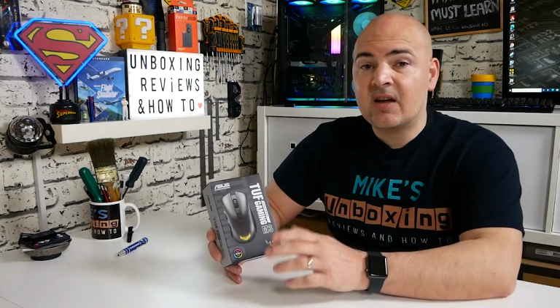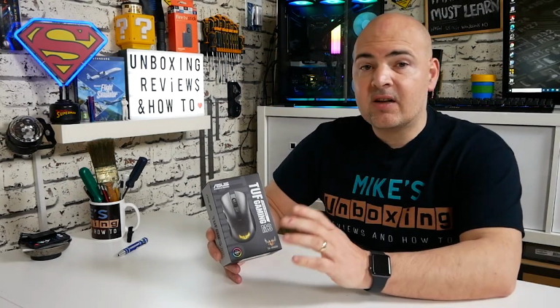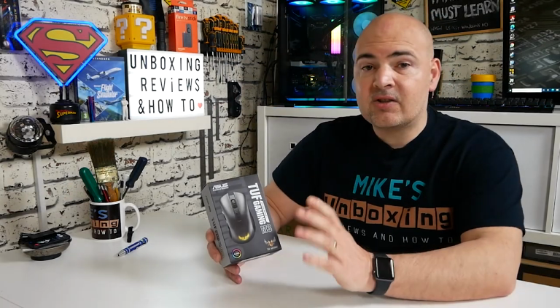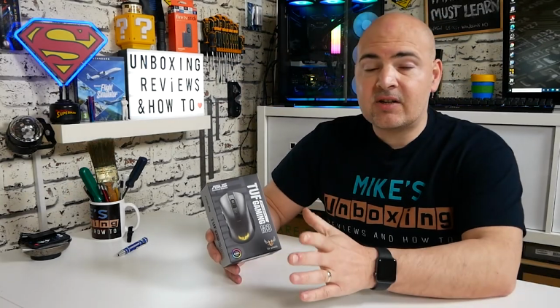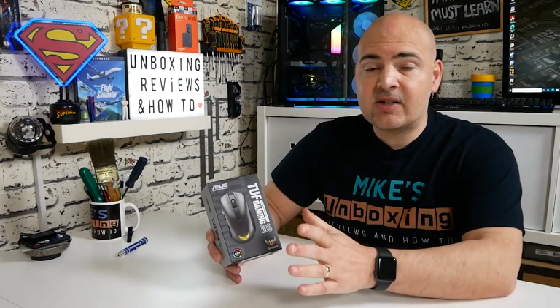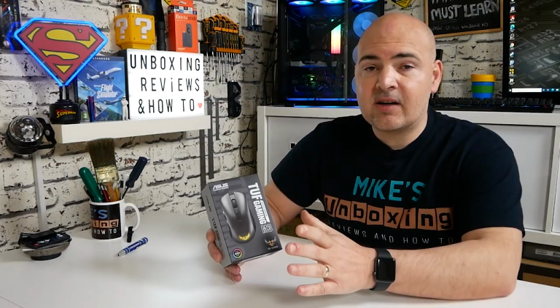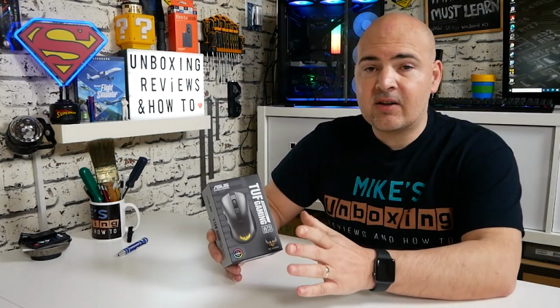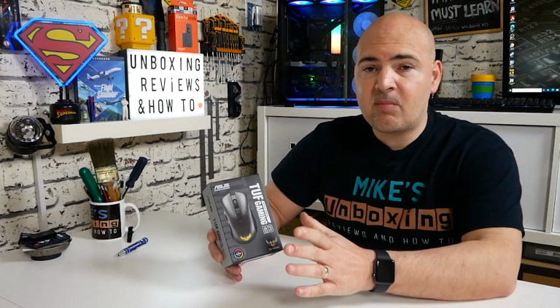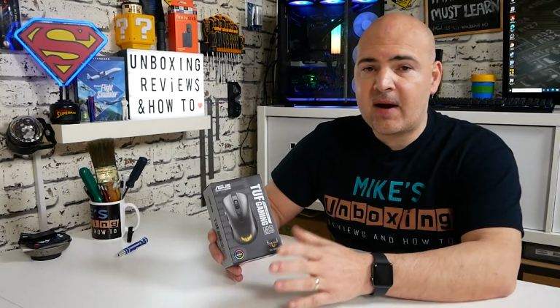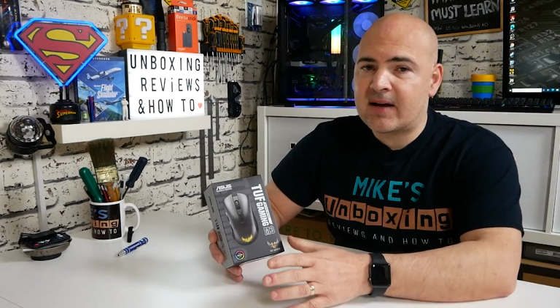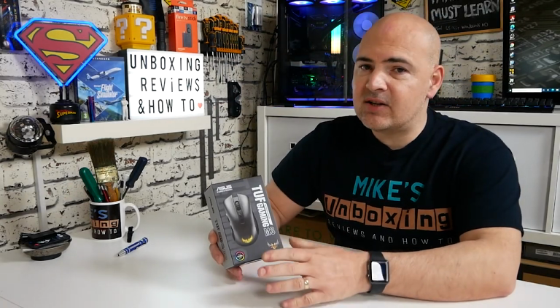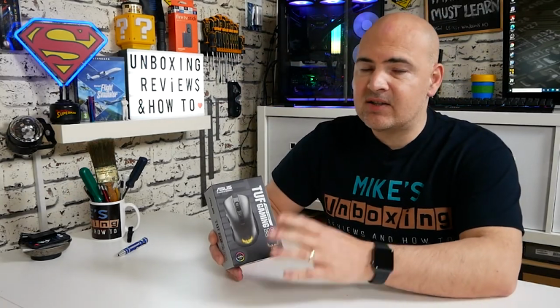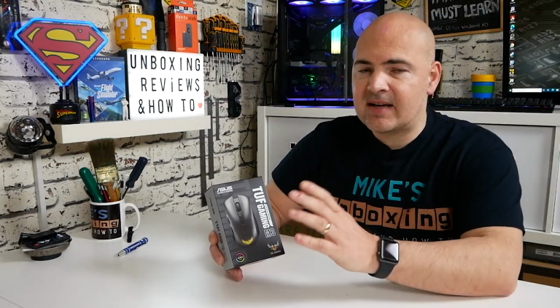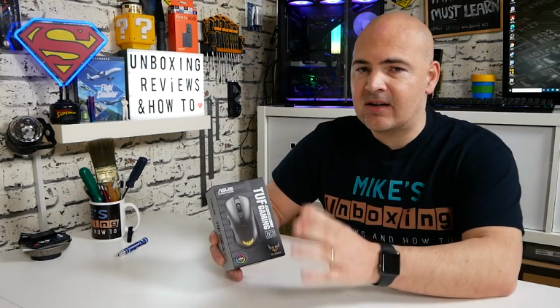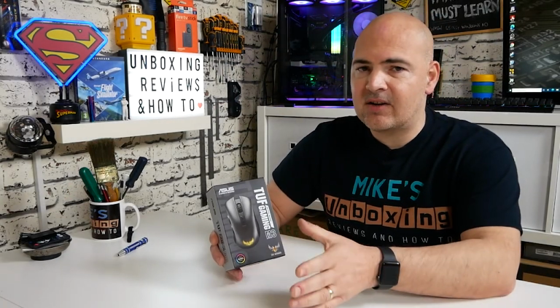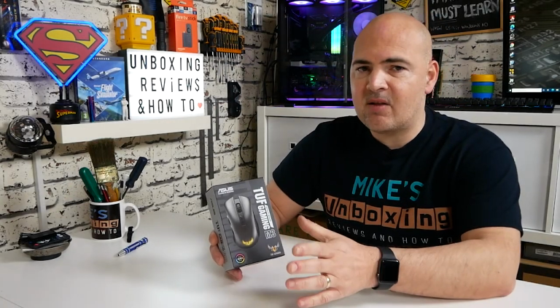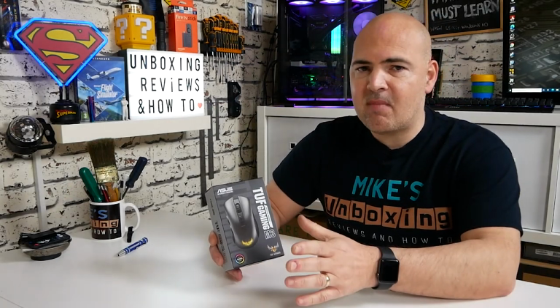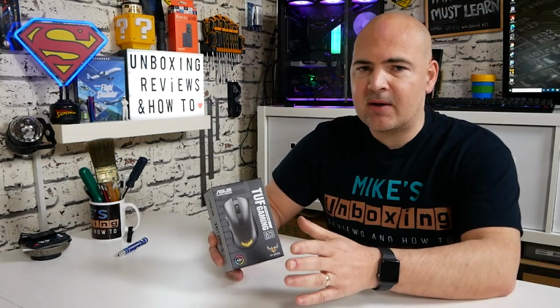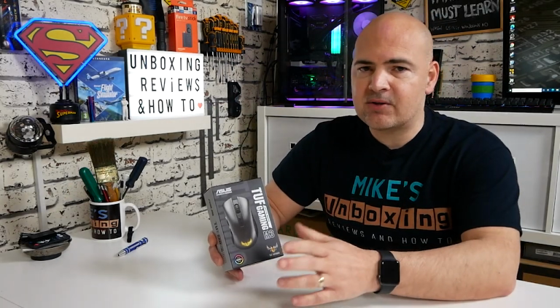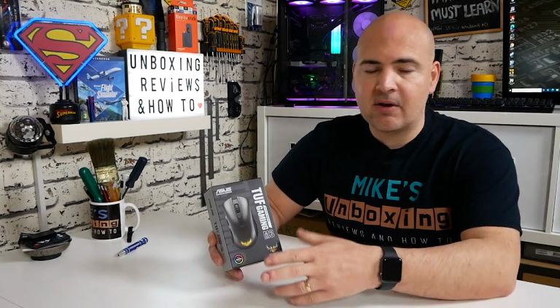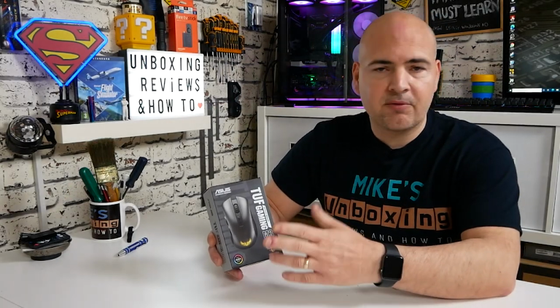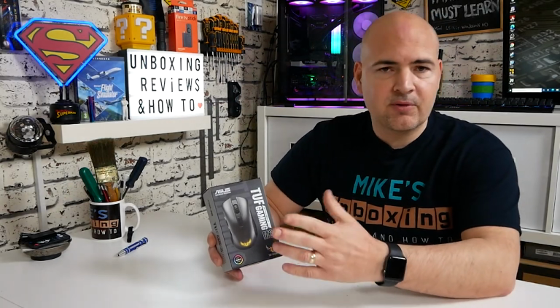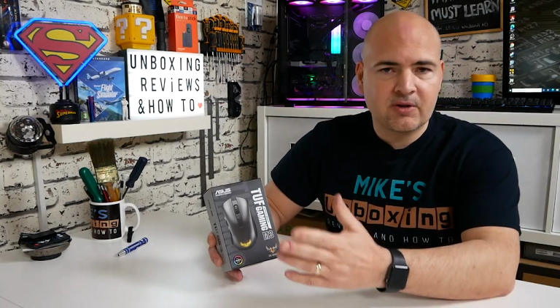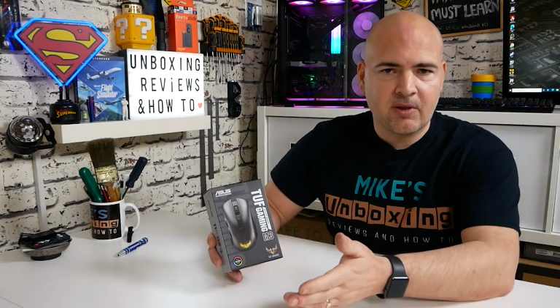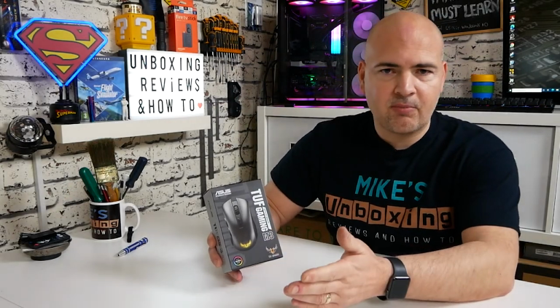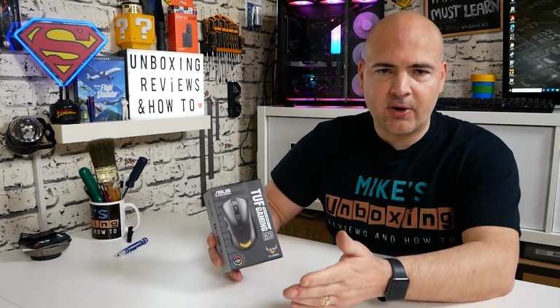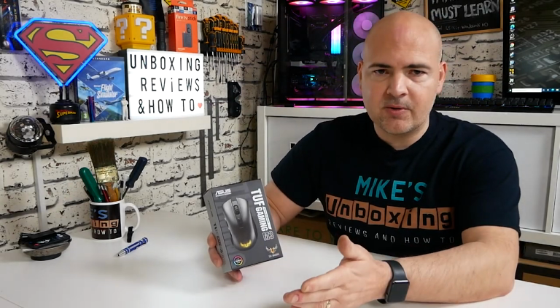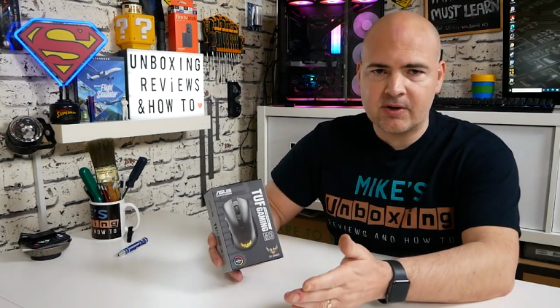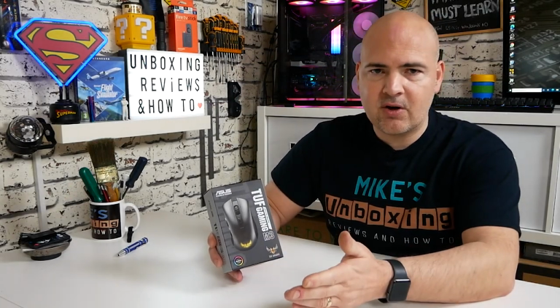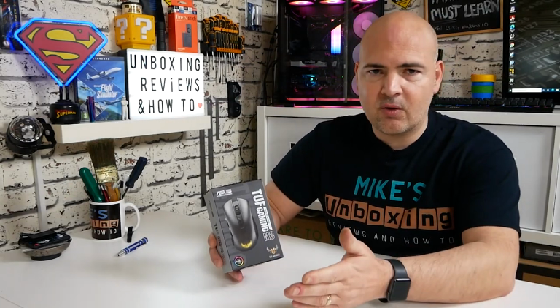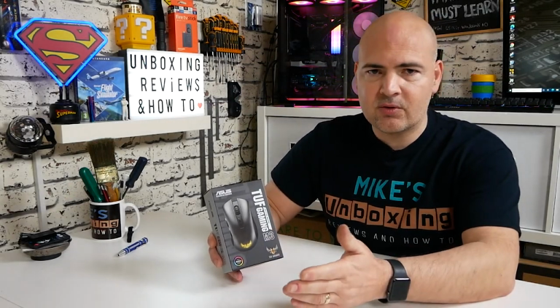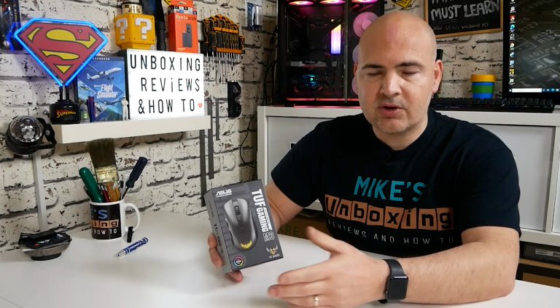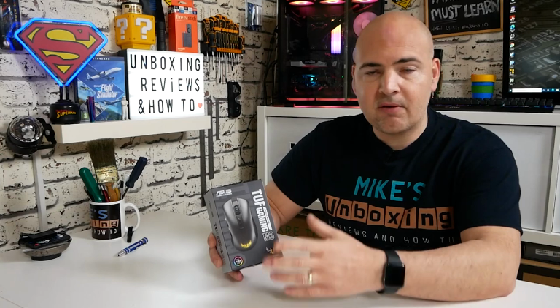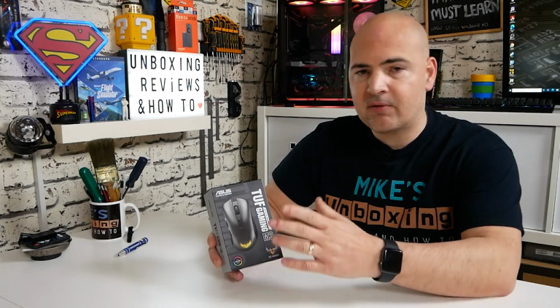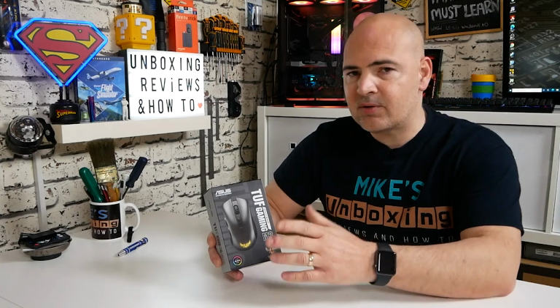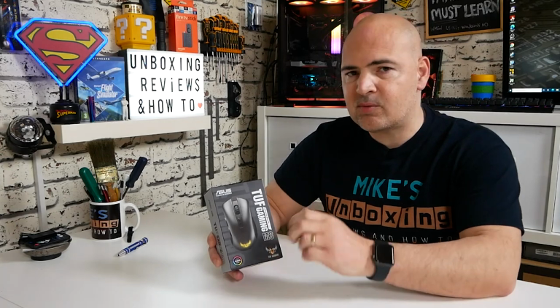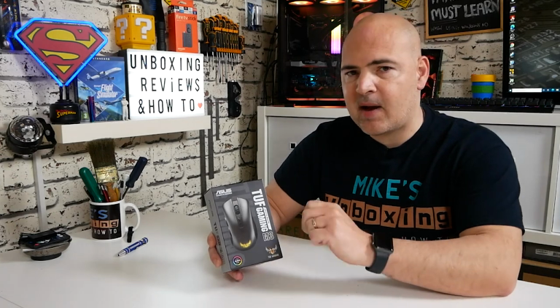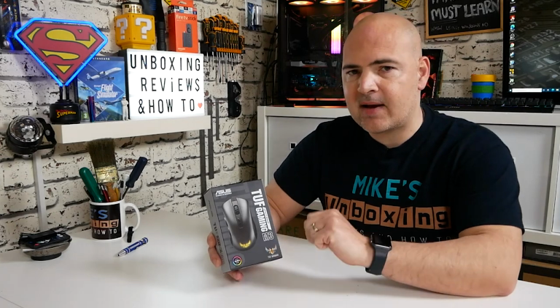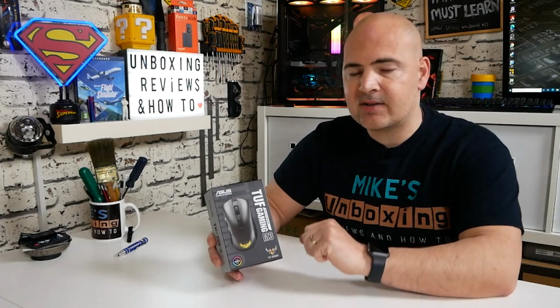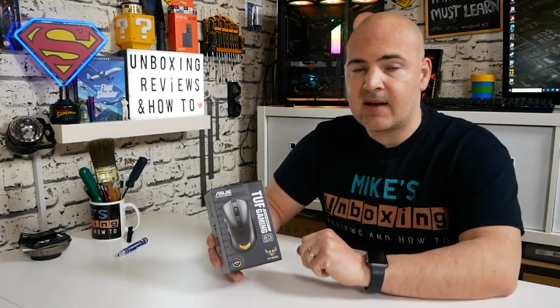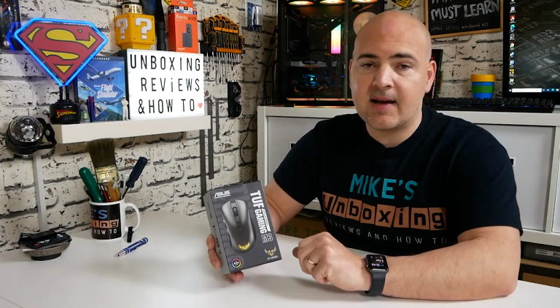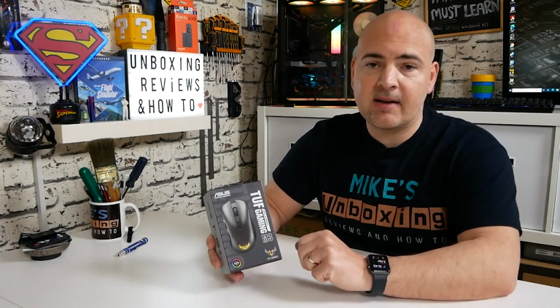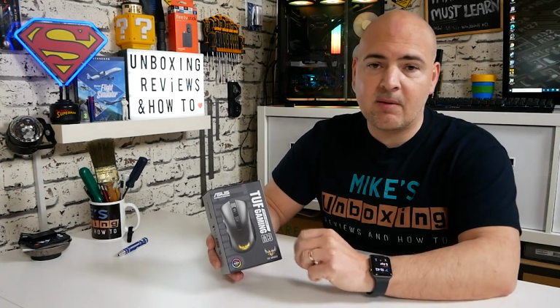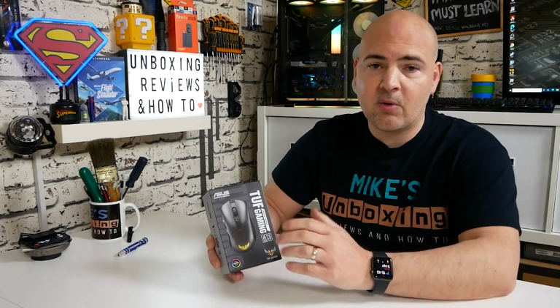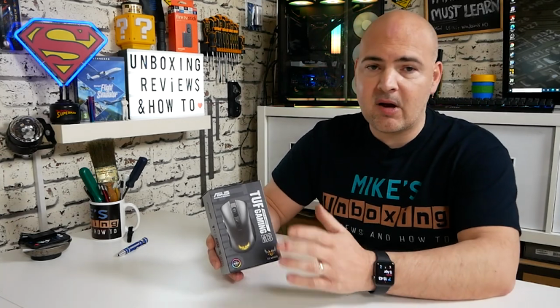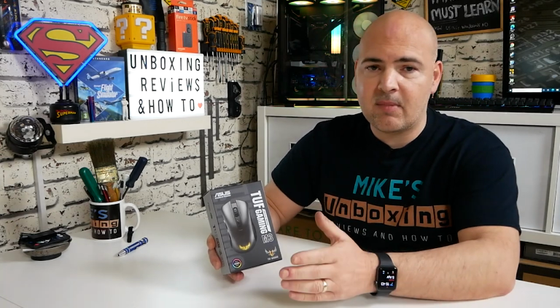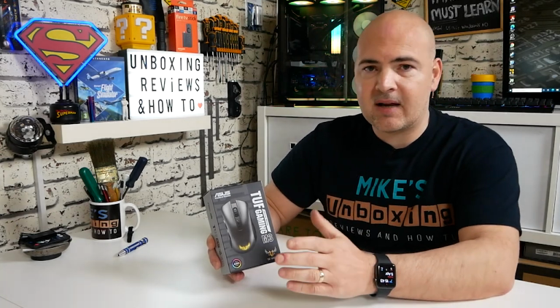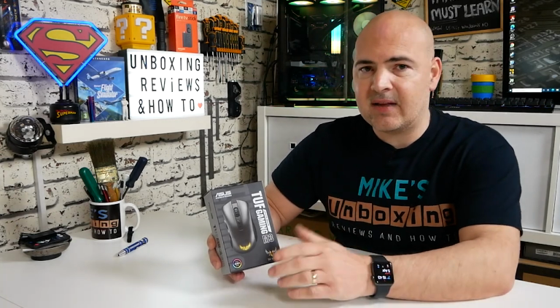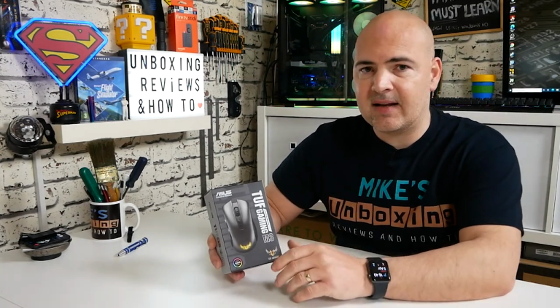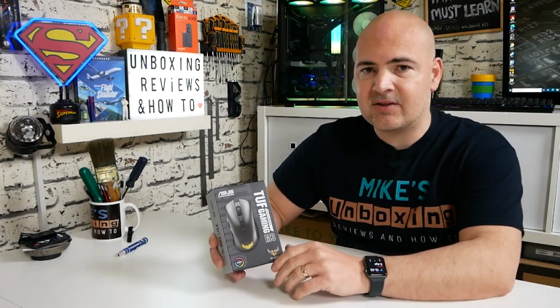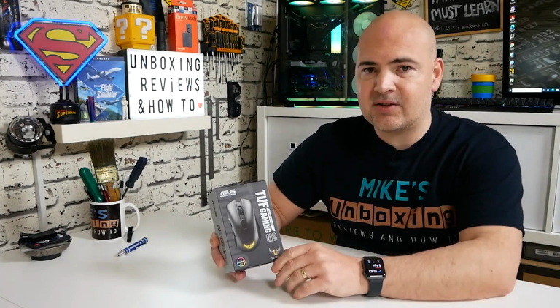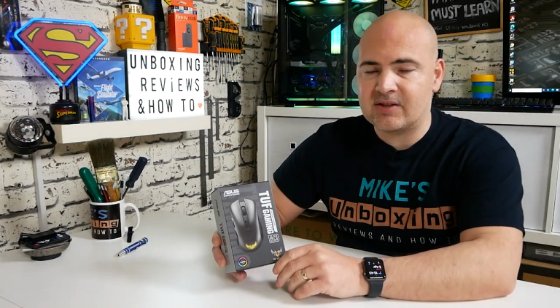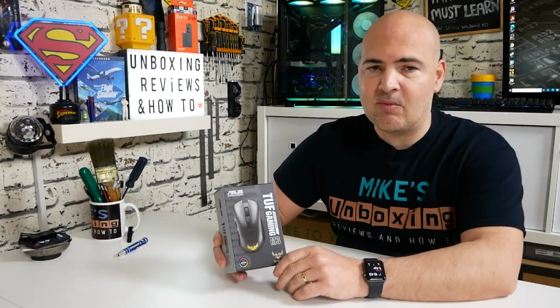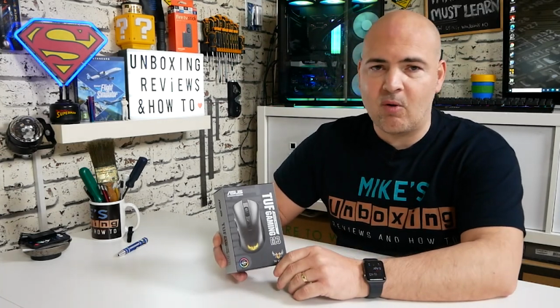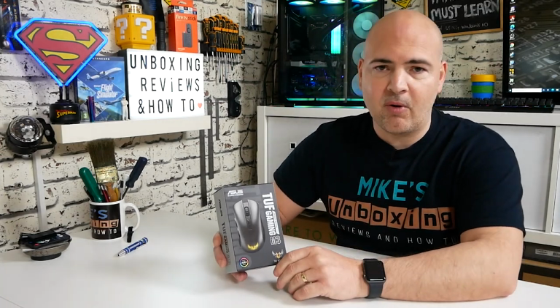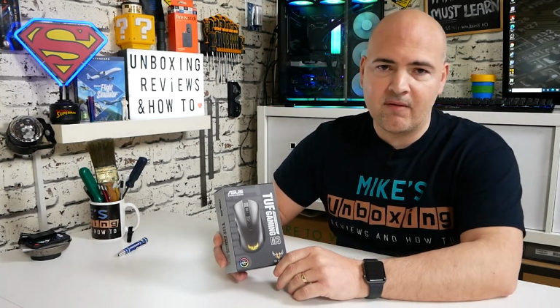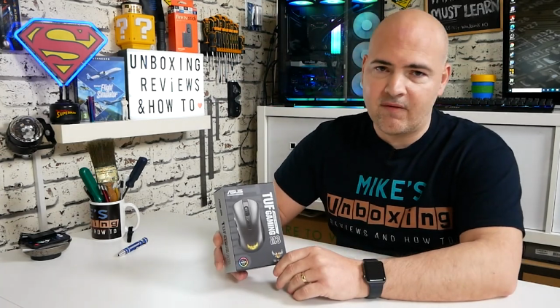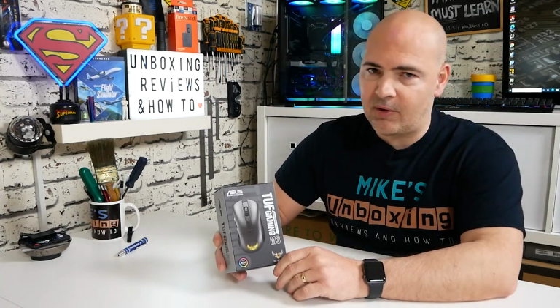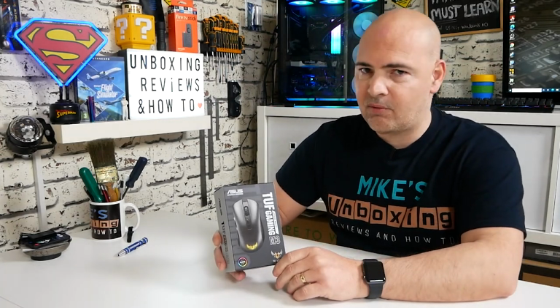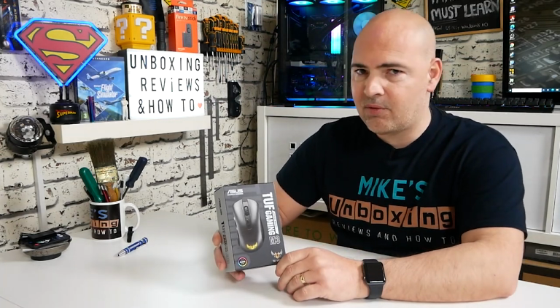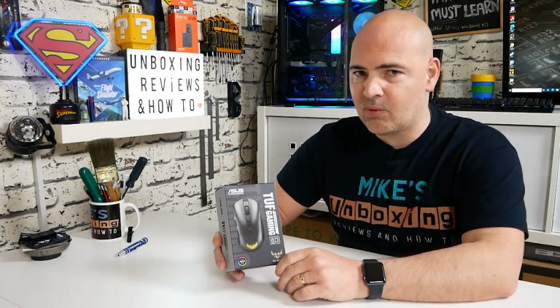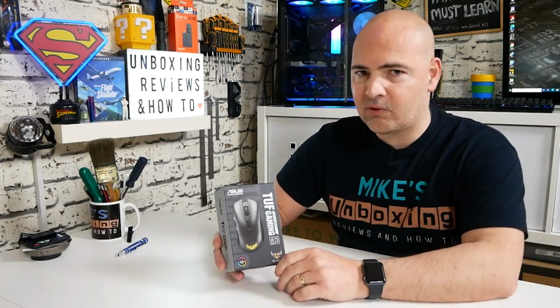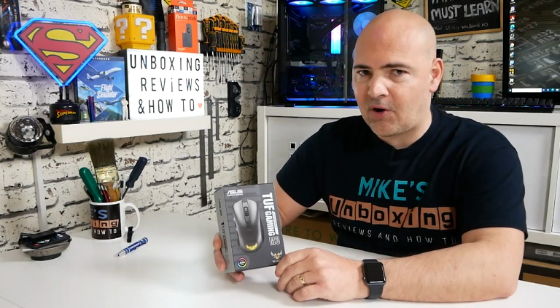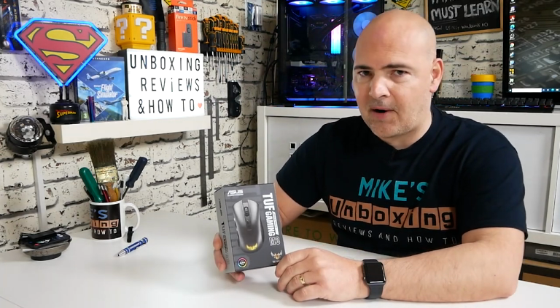So let's take a look at the packaging, take a look at the mouse, go through some of the pros and cons, go through the specs, and then we'll come back at the end to see what my final thoughts are.